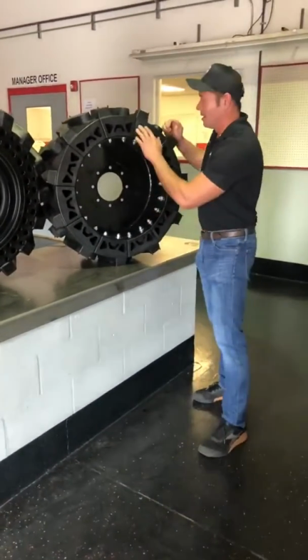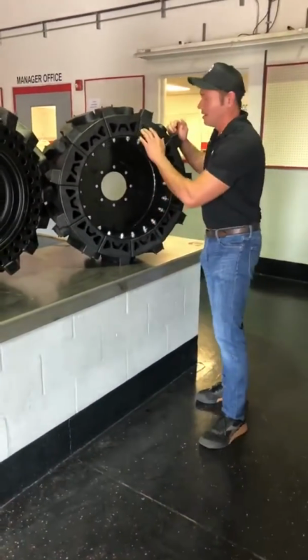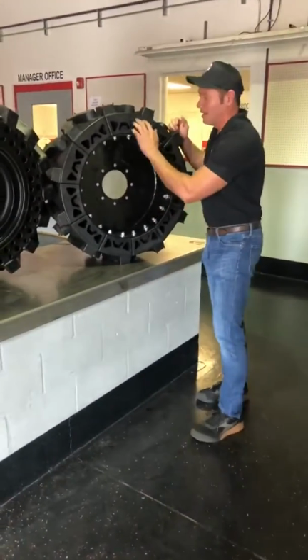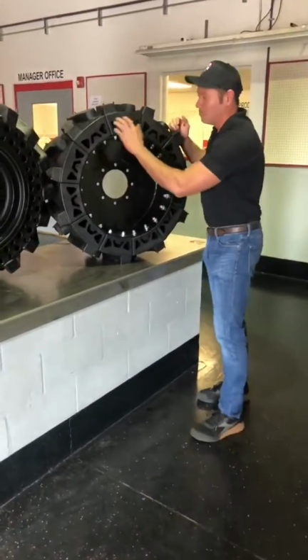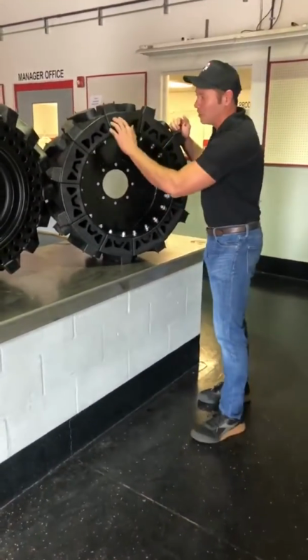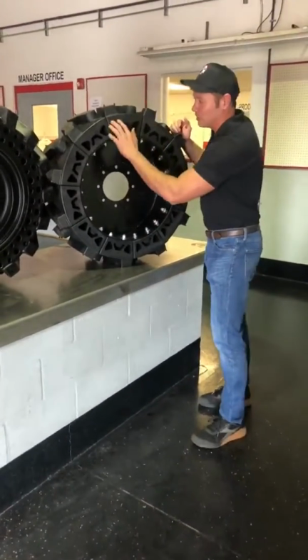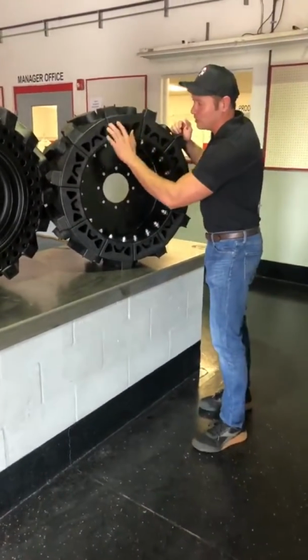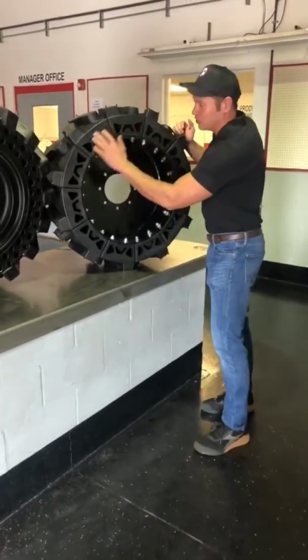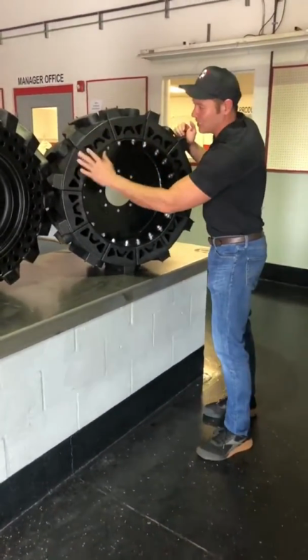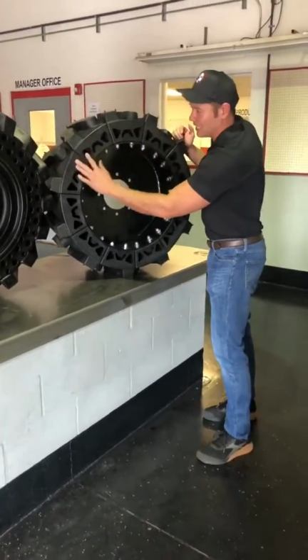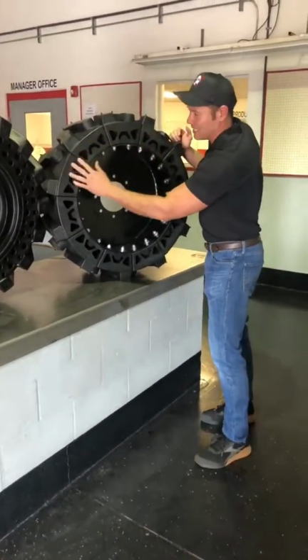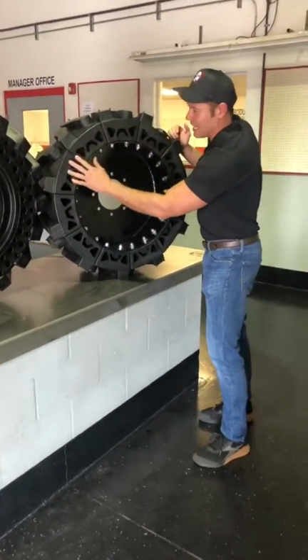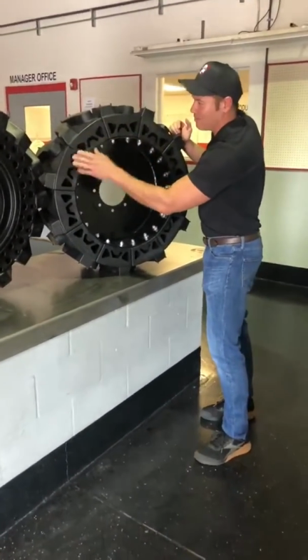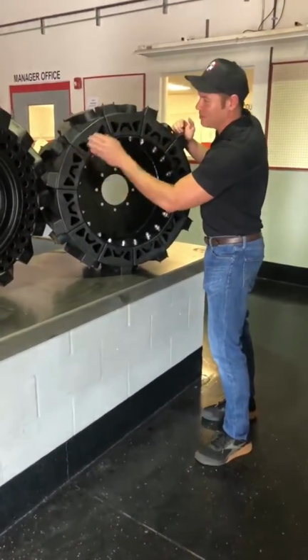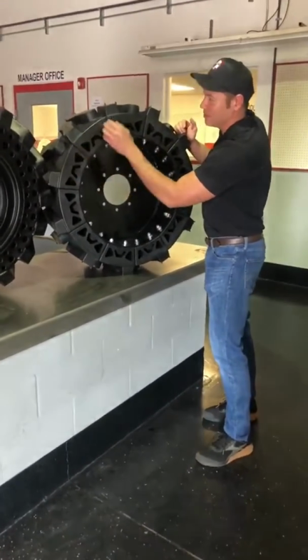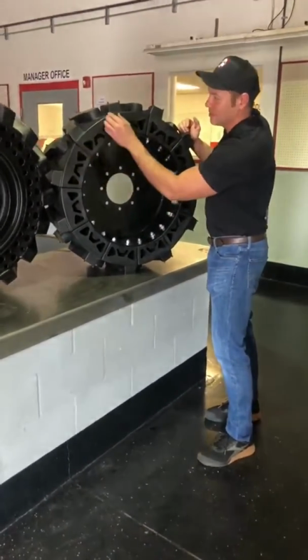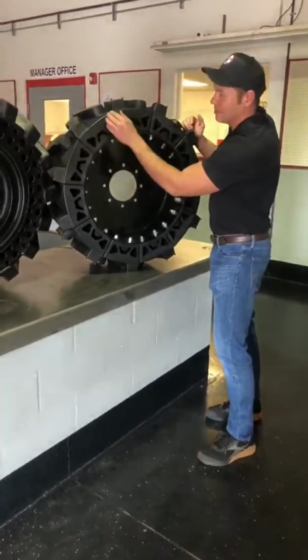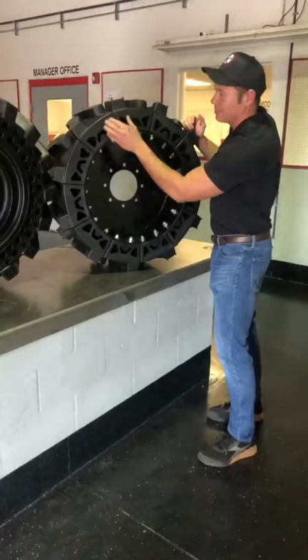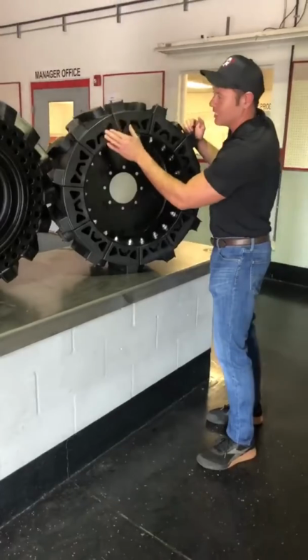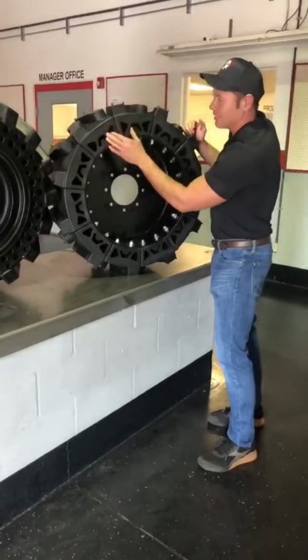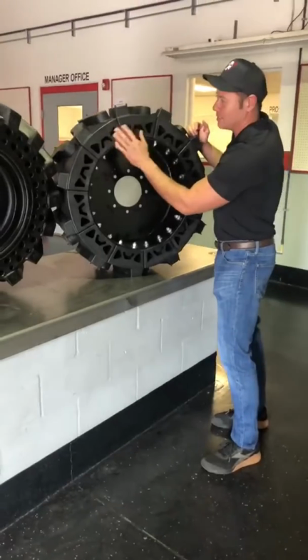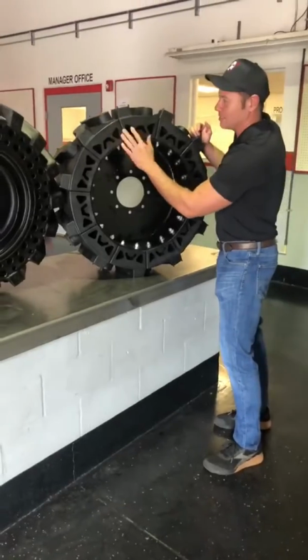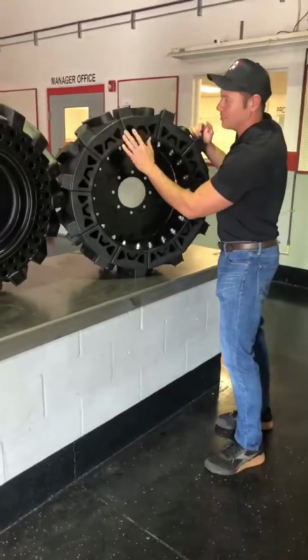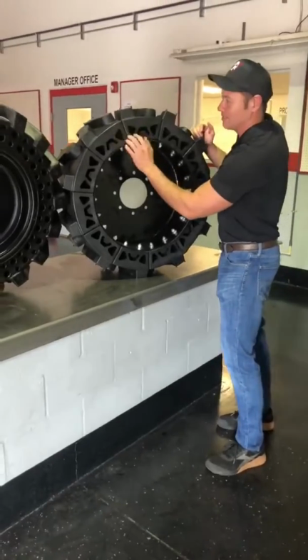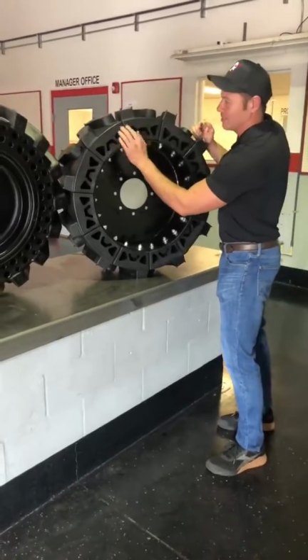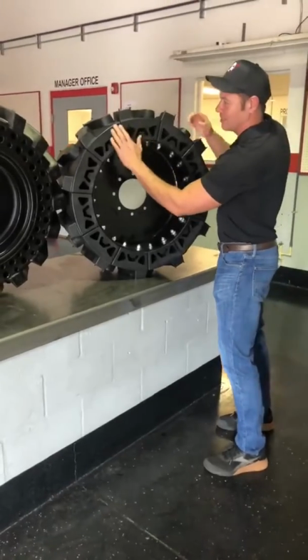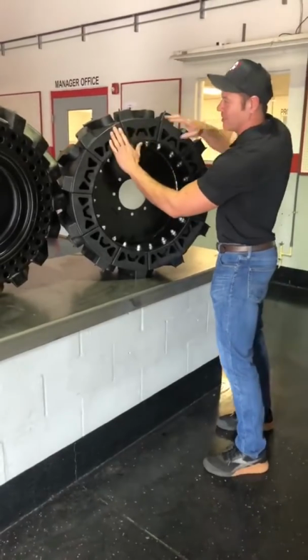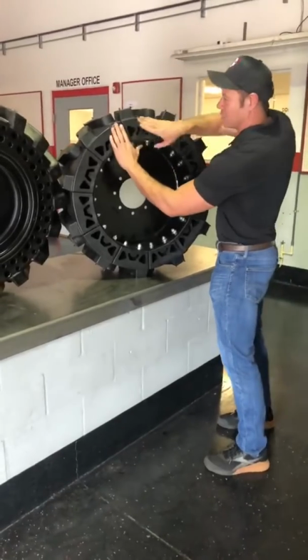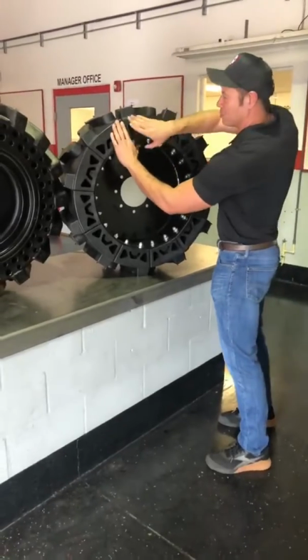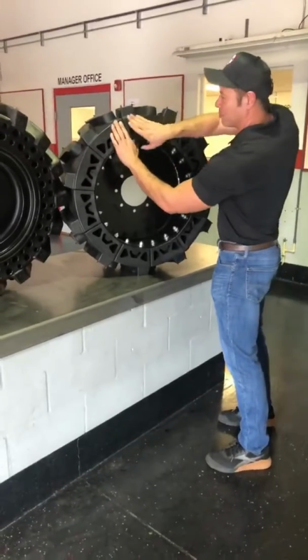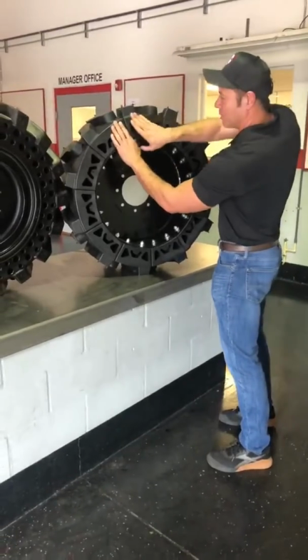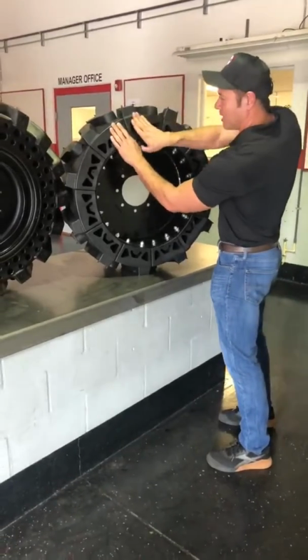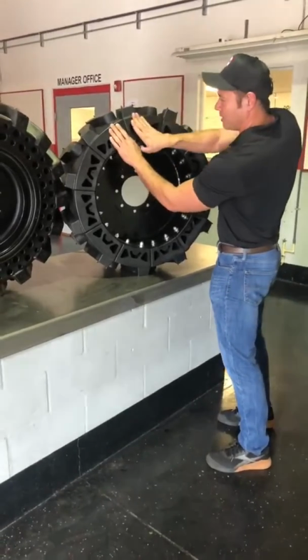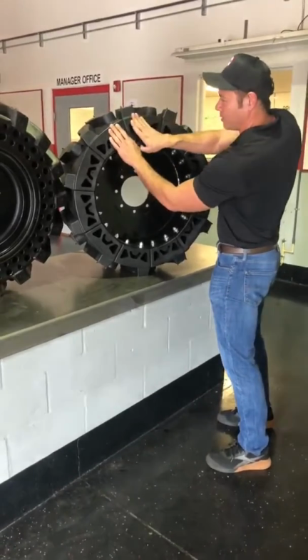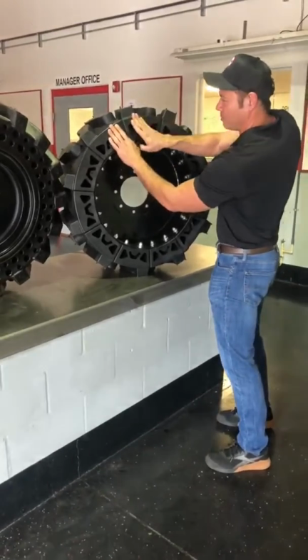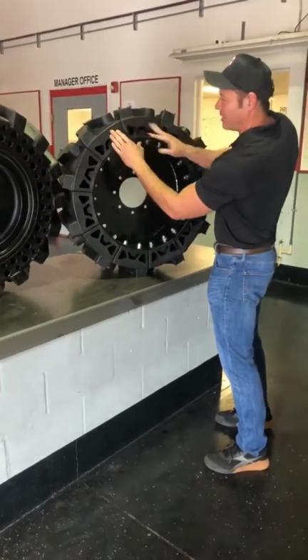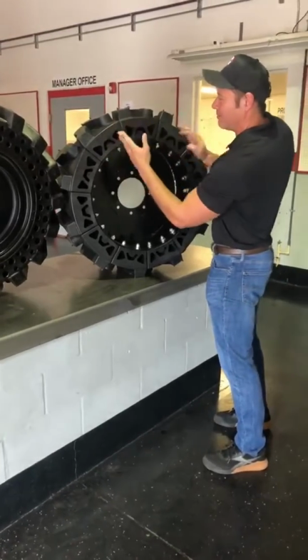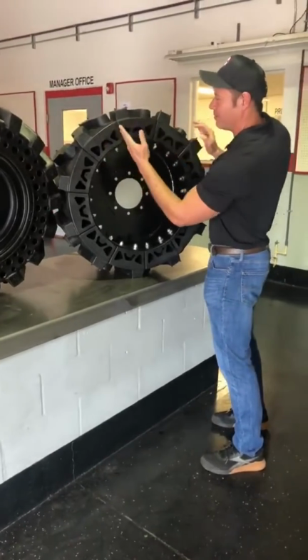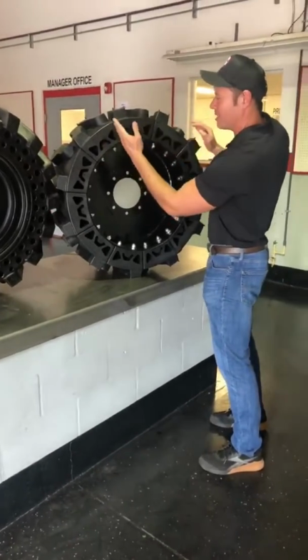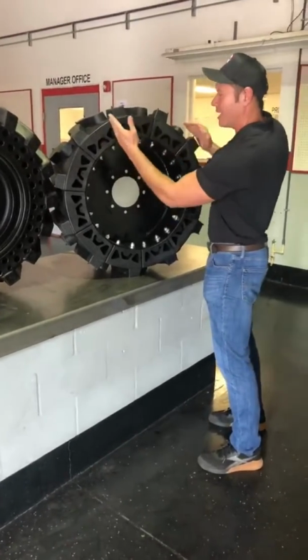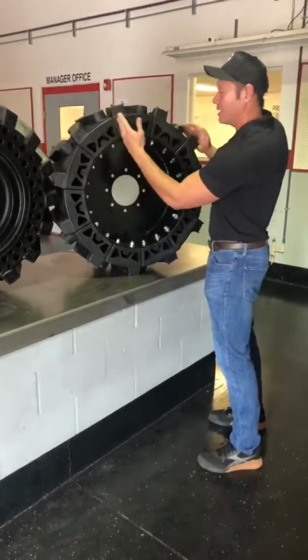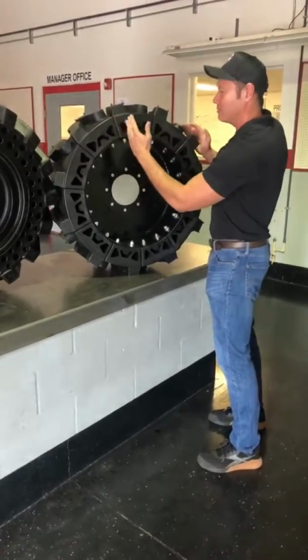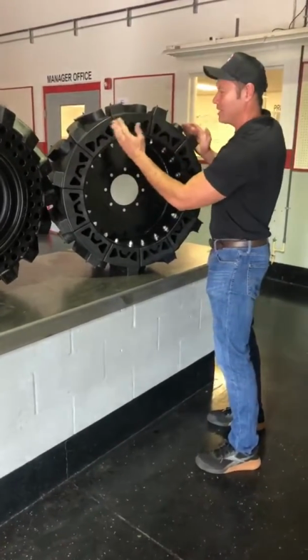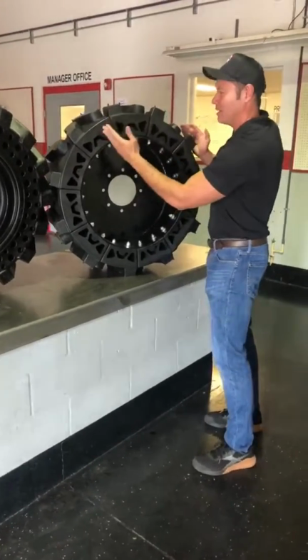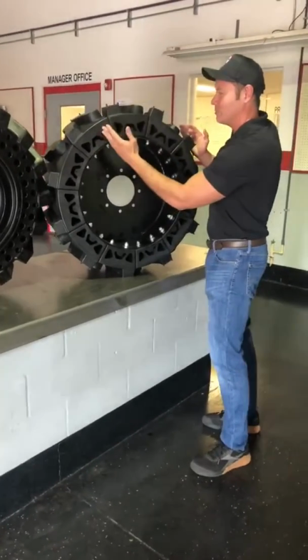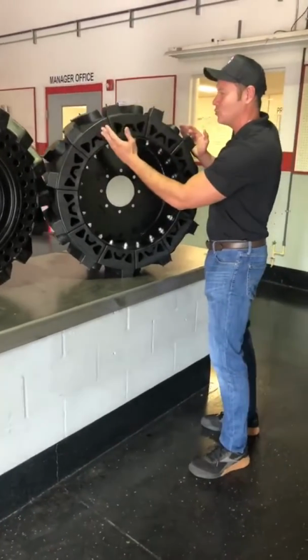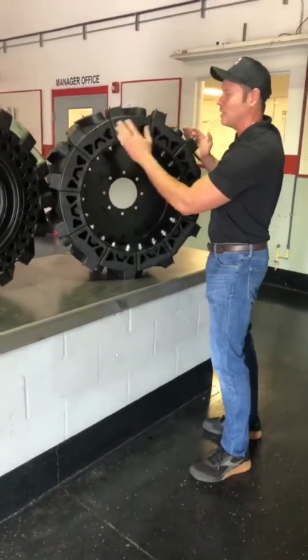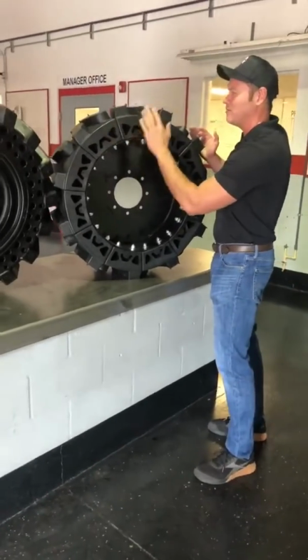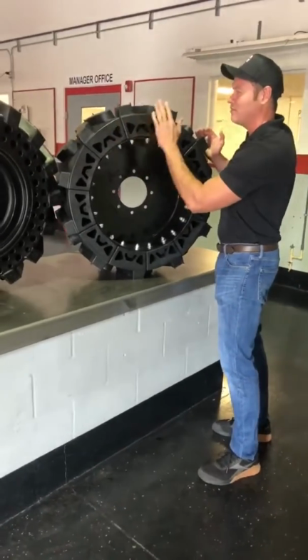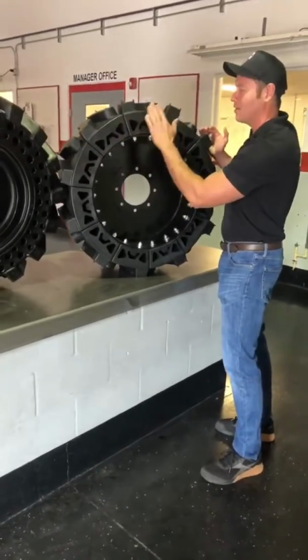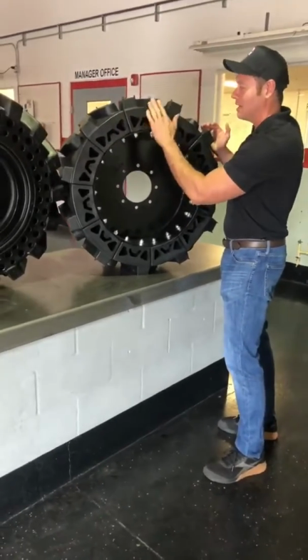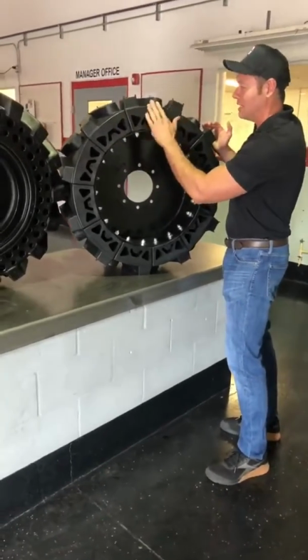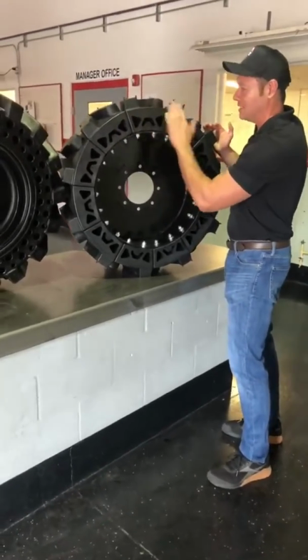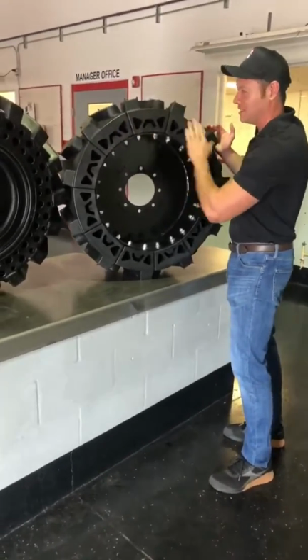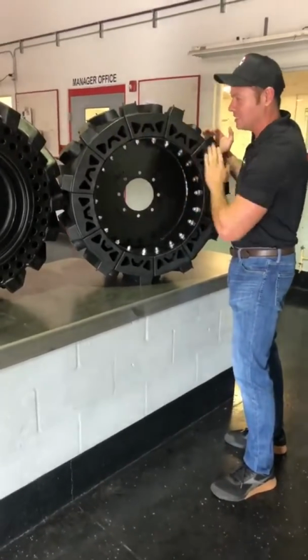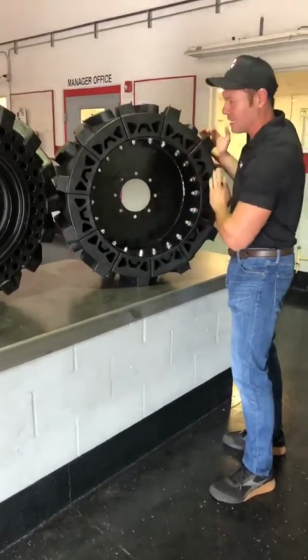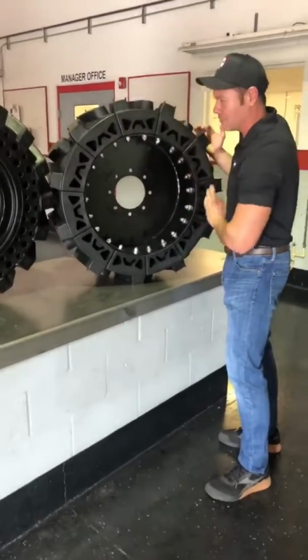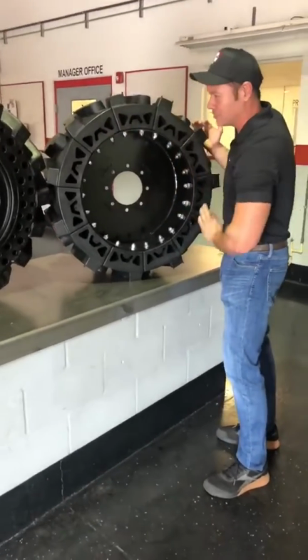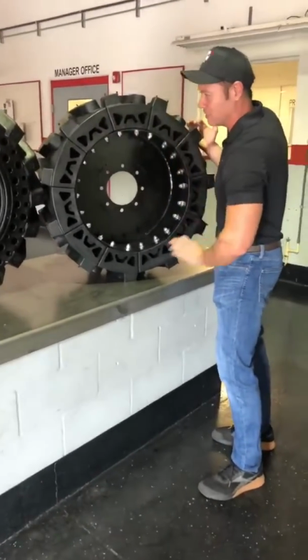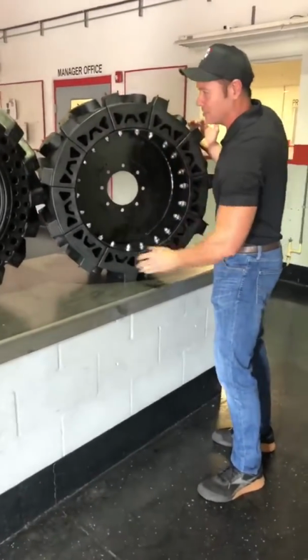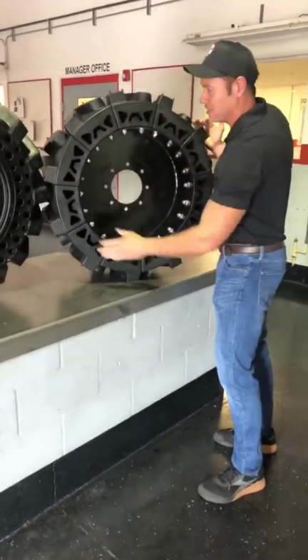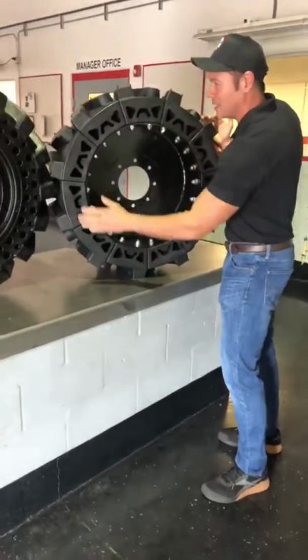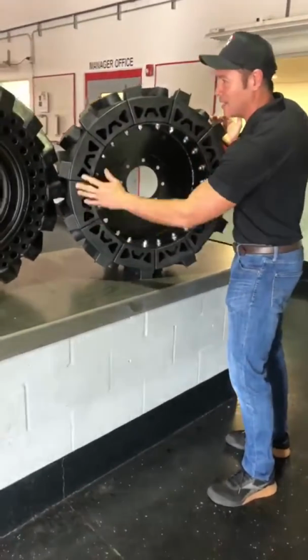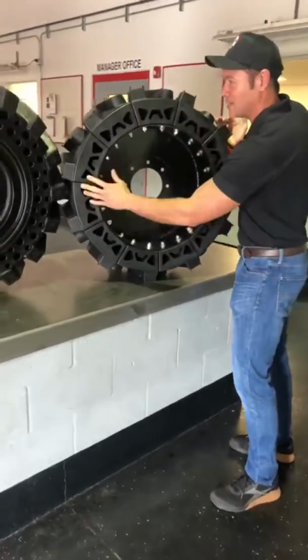Much easier to get damaged segments. They spread a little bit, items get in between, and it's very easy to damage these lugs.